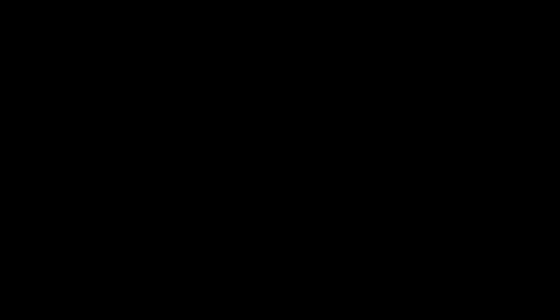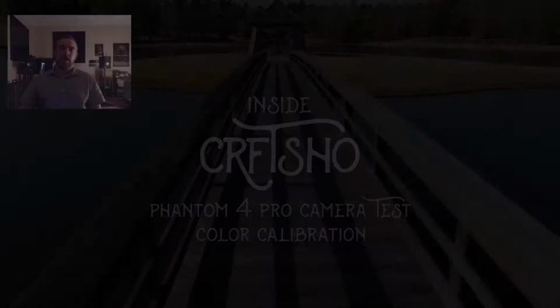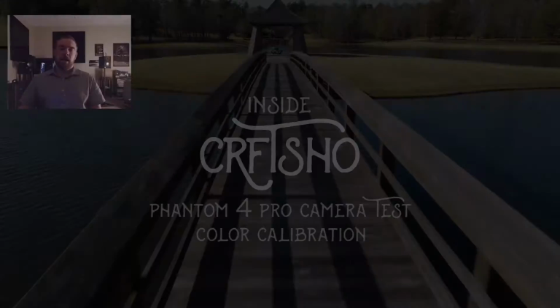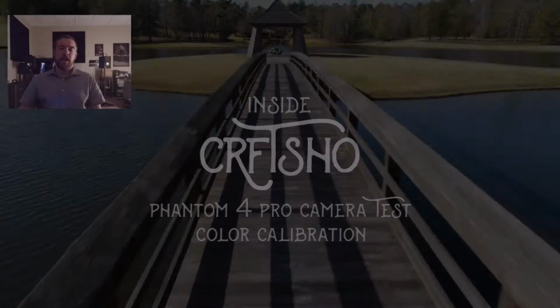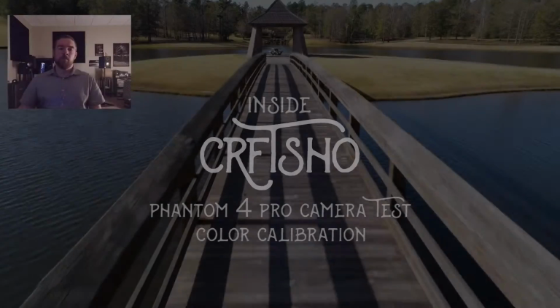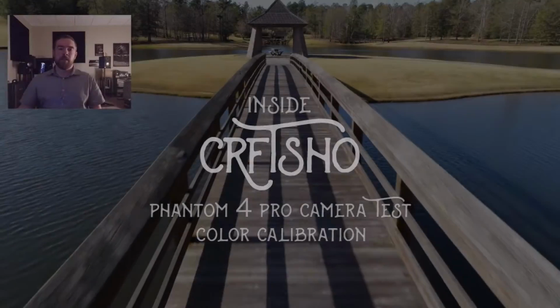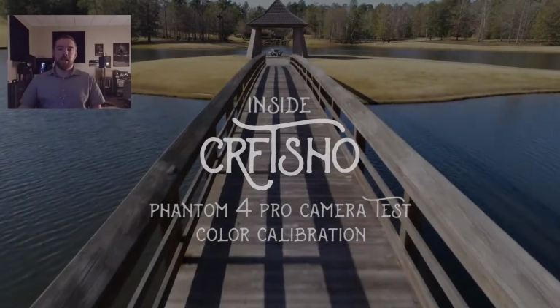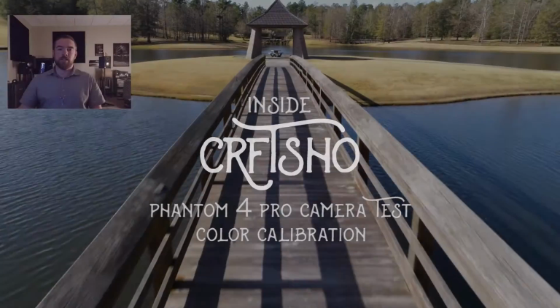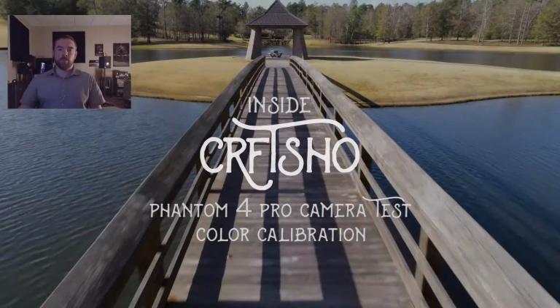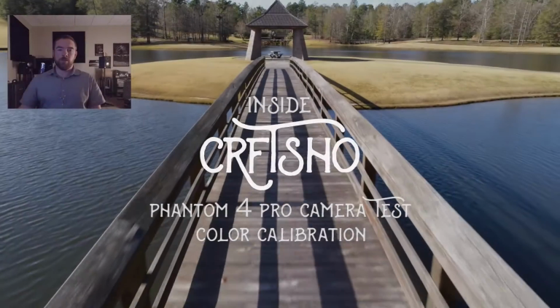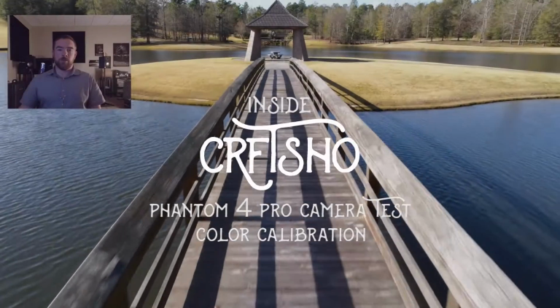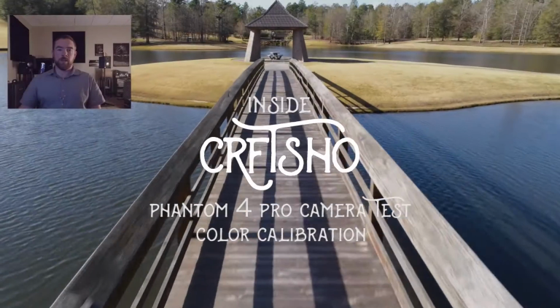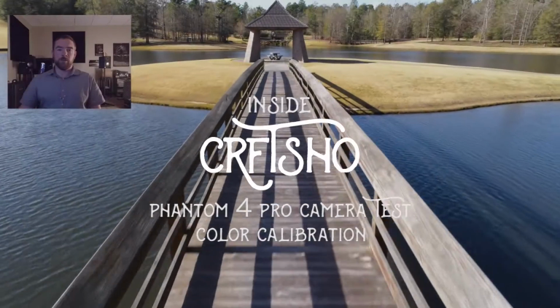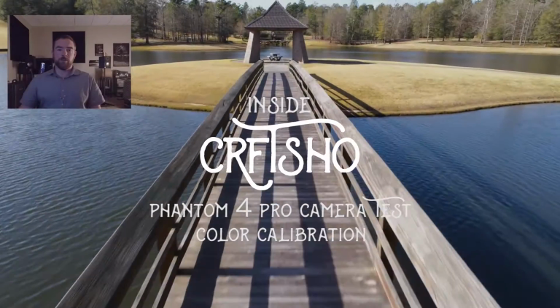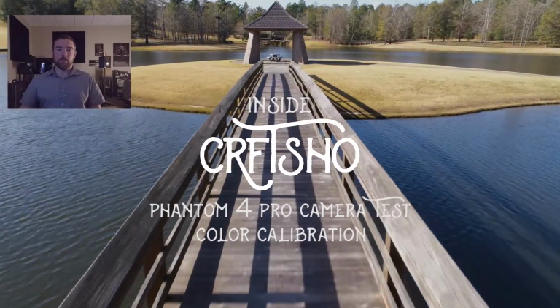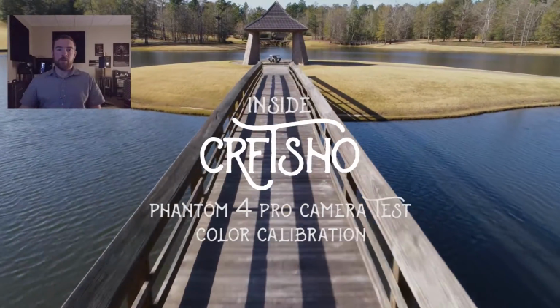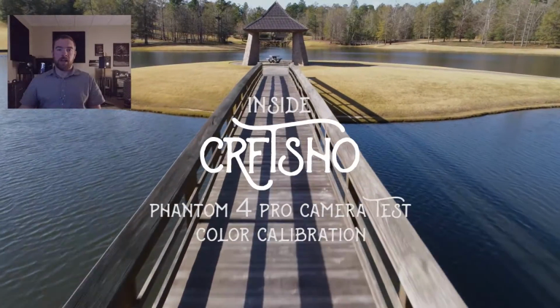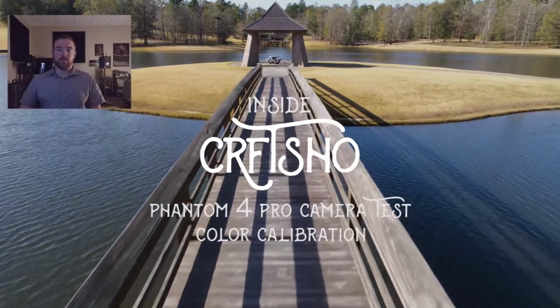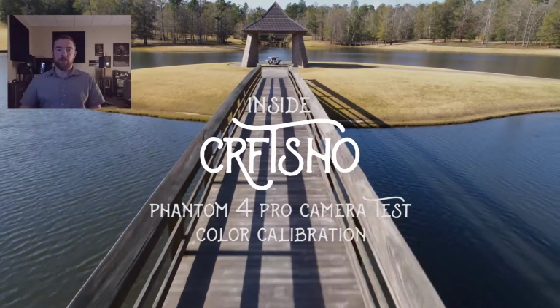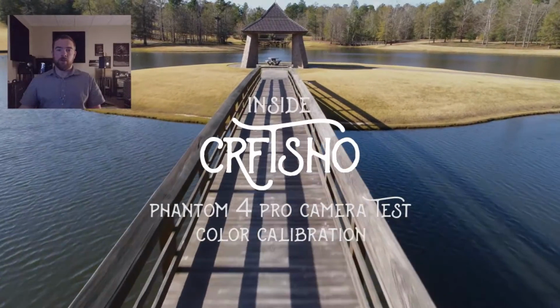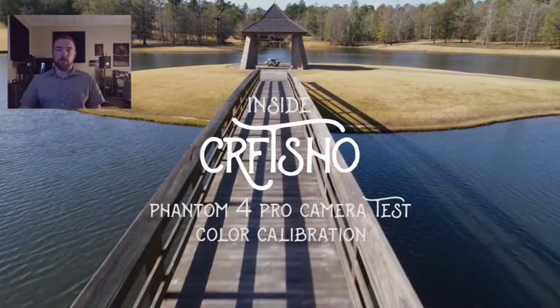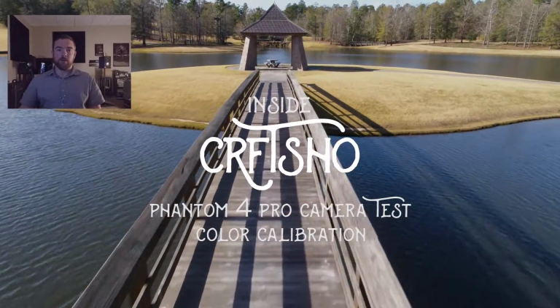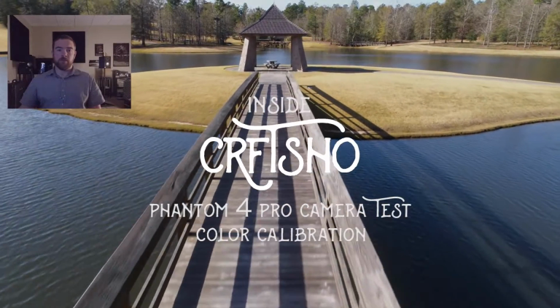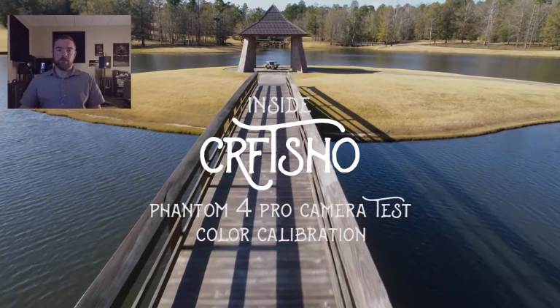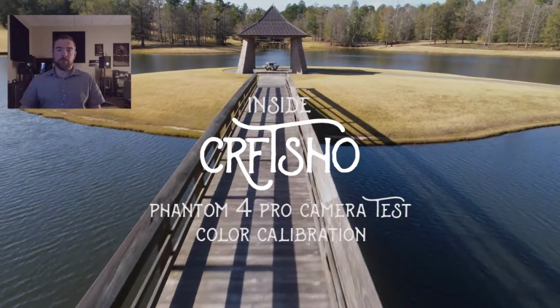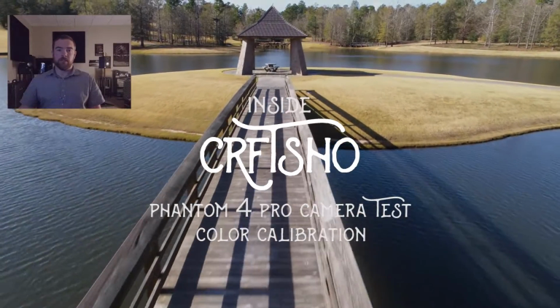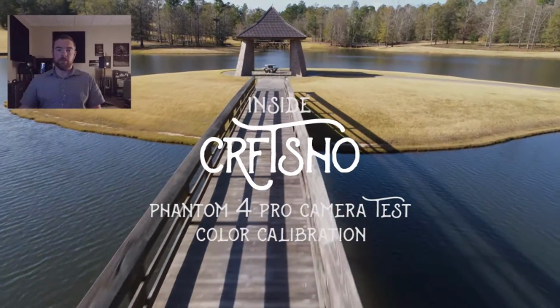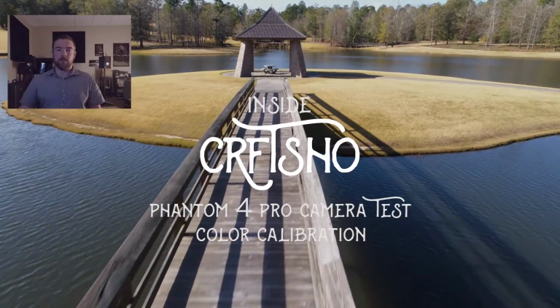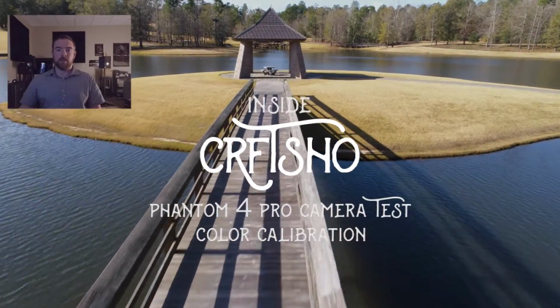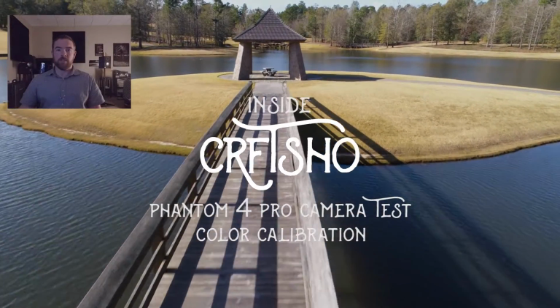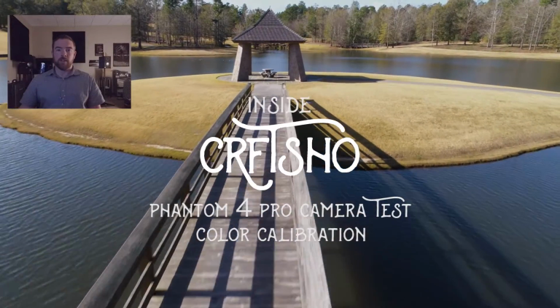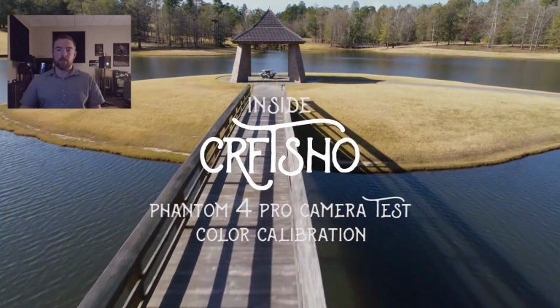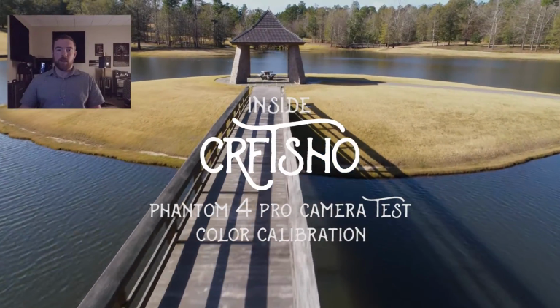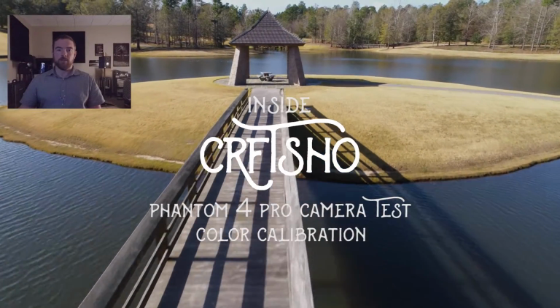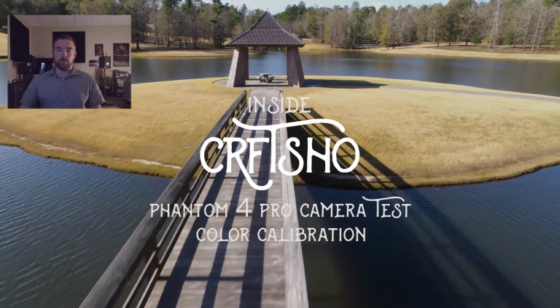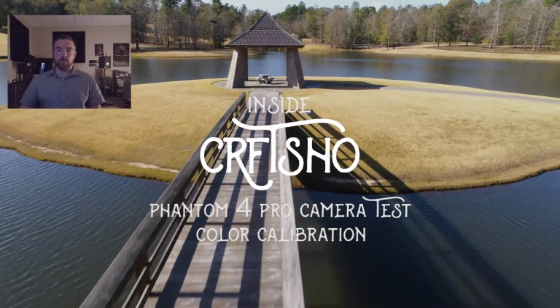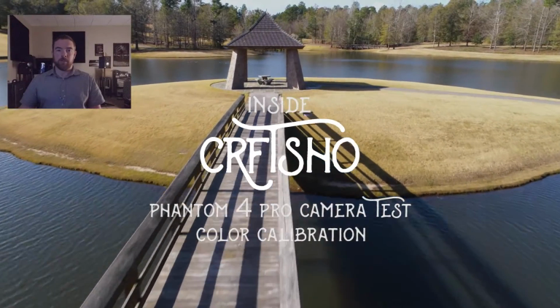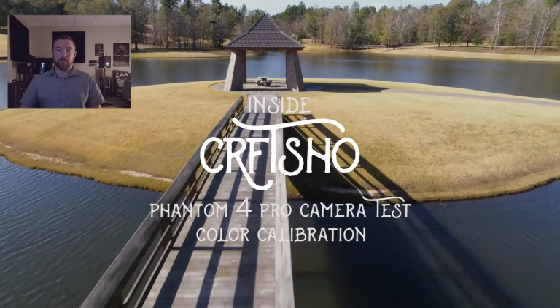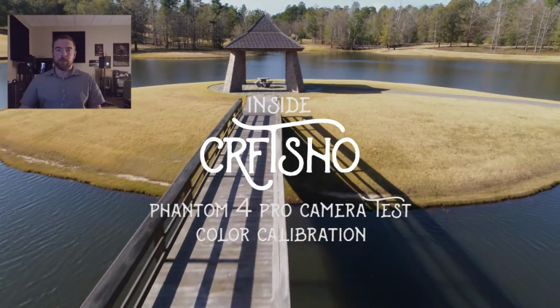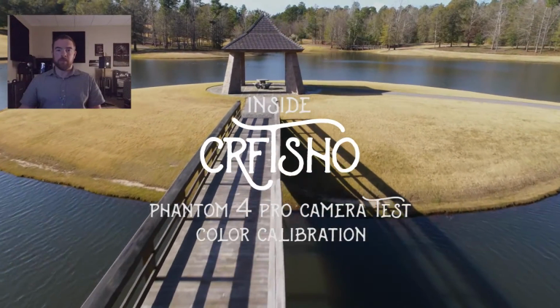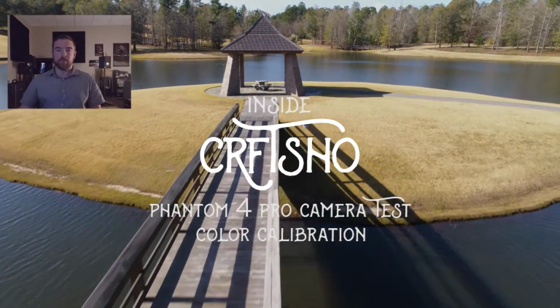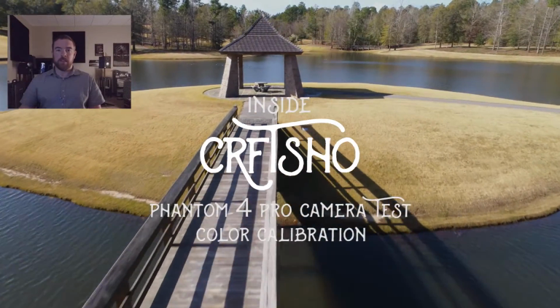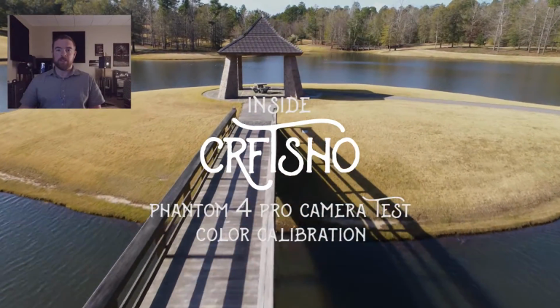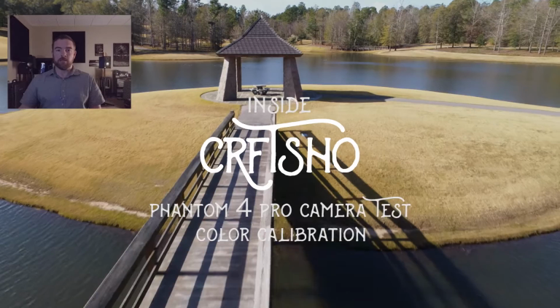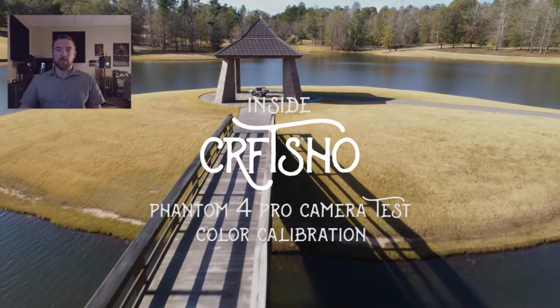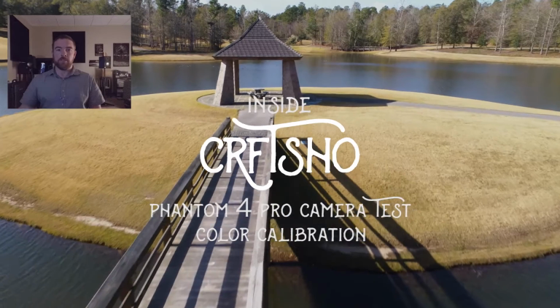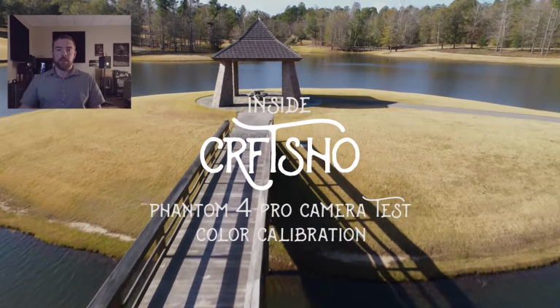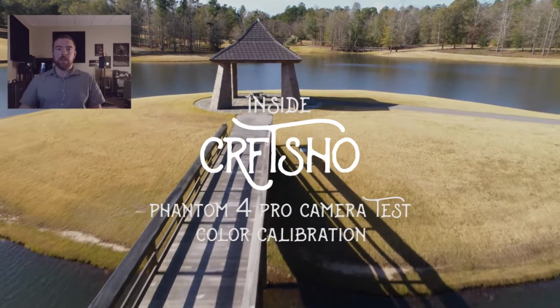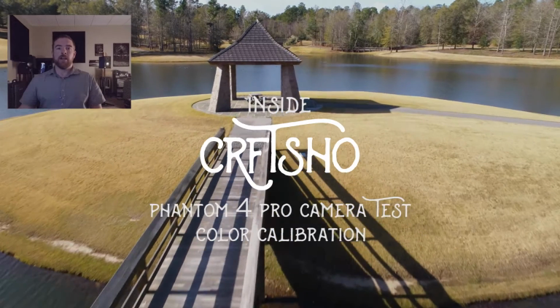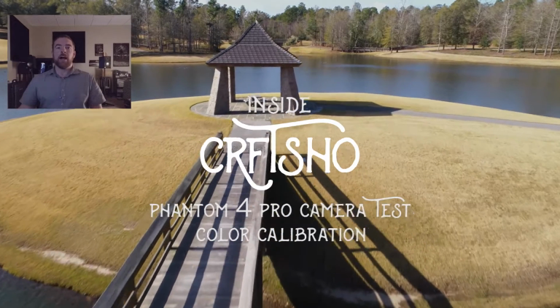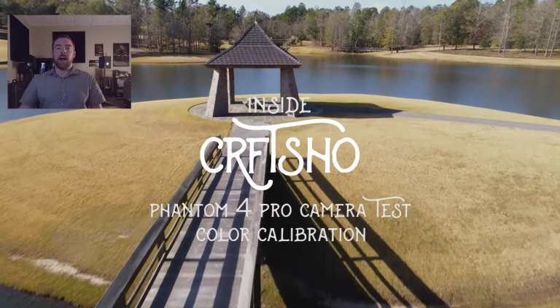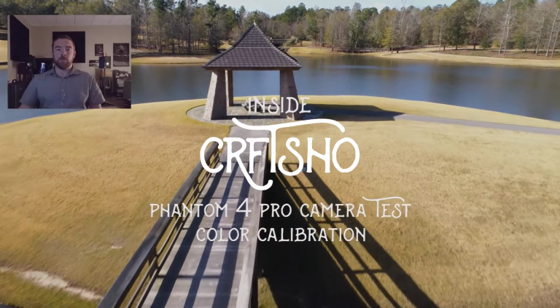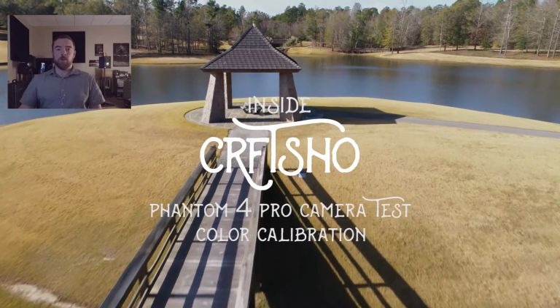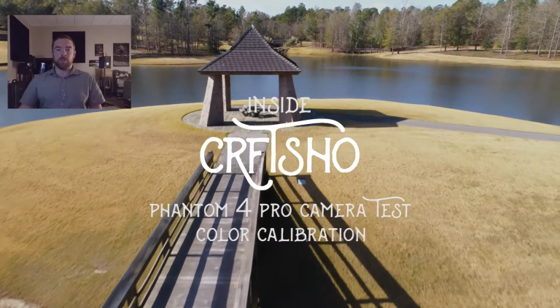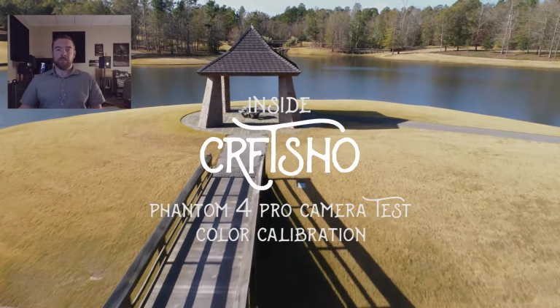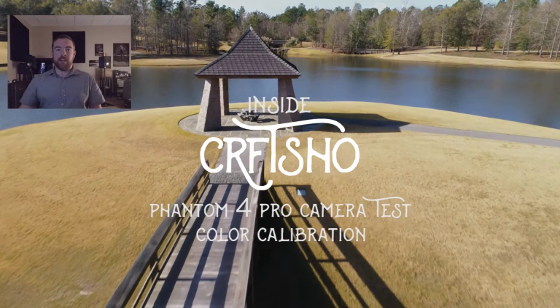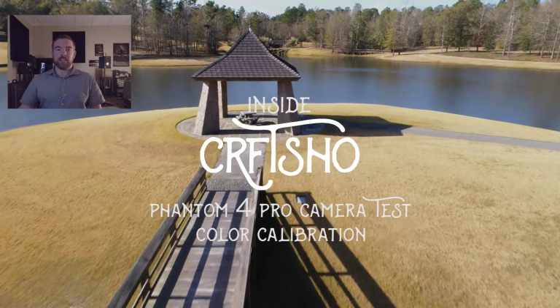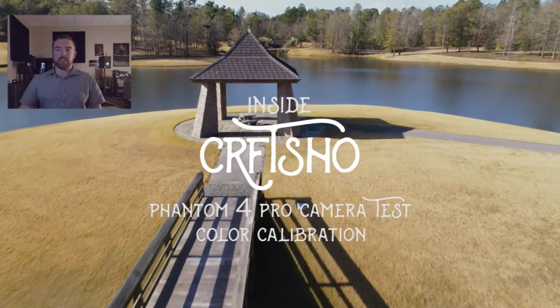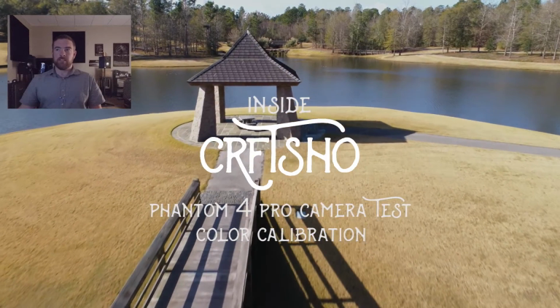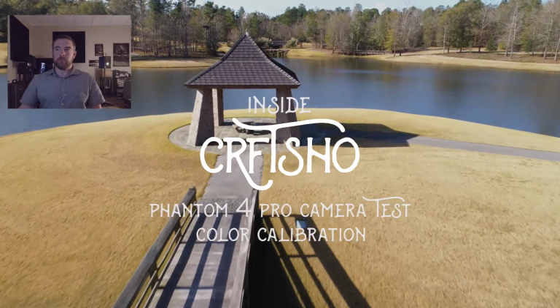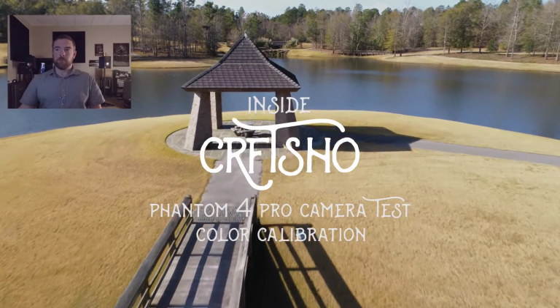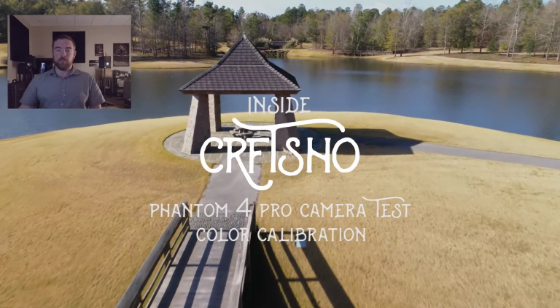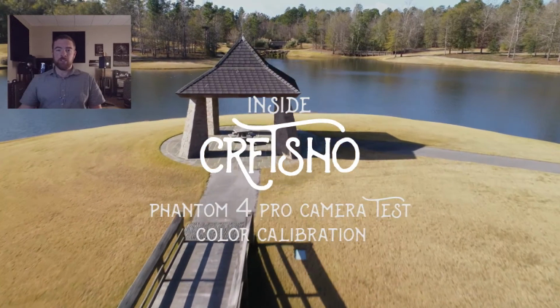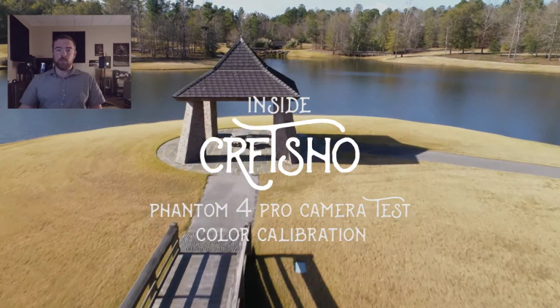Hey everybody, it's Drew here from Craft Show. Welcome to the first episode of Inside Craft Show, where we talk about some technical stuff. I'm going really fast because this intro is really short.